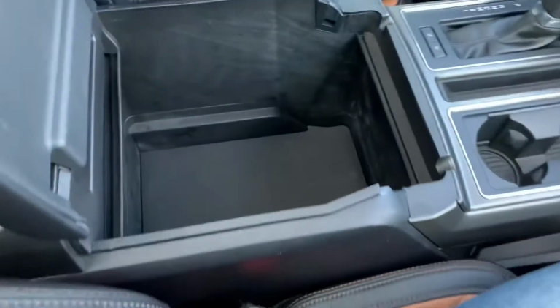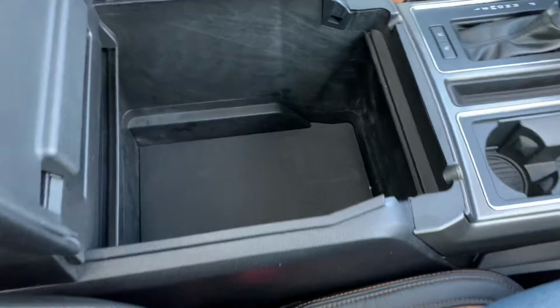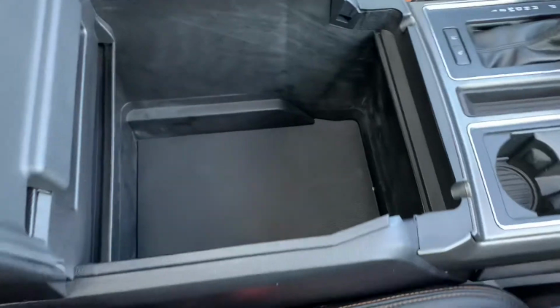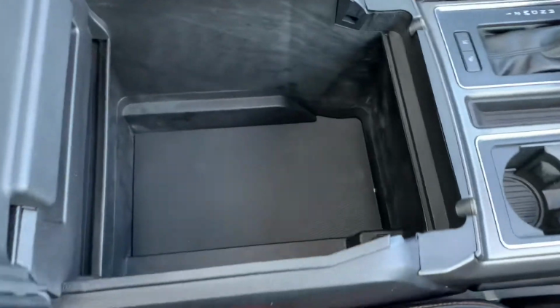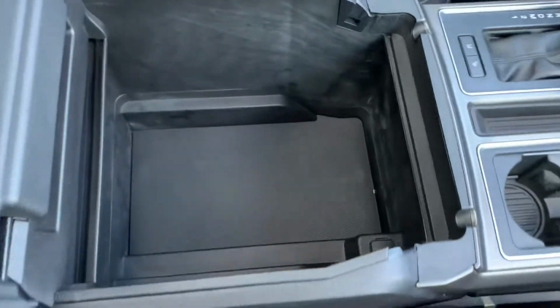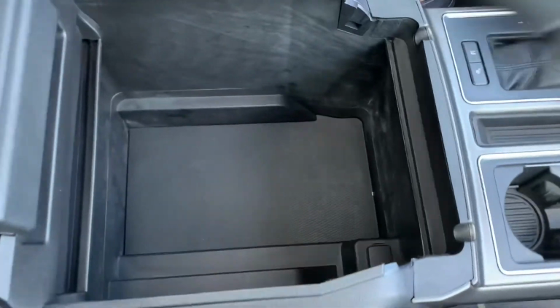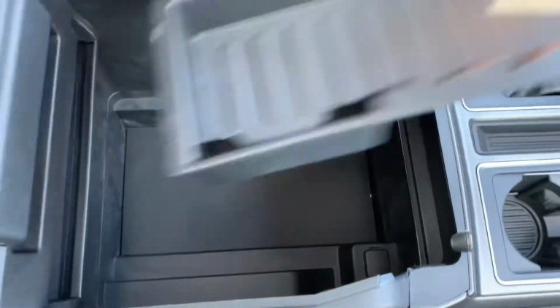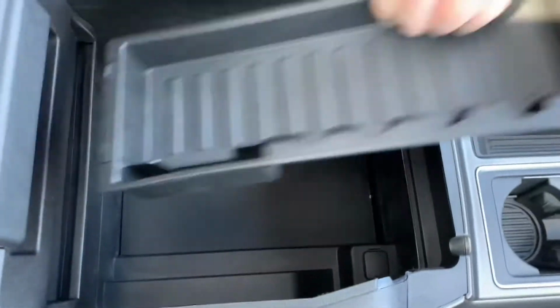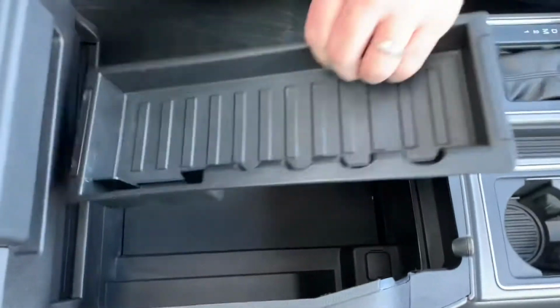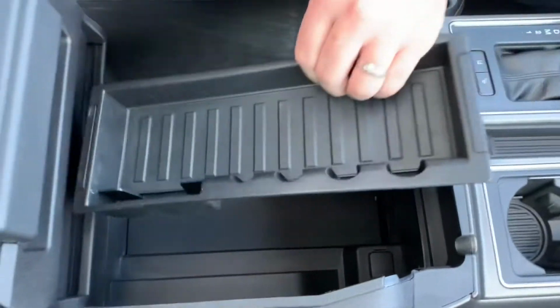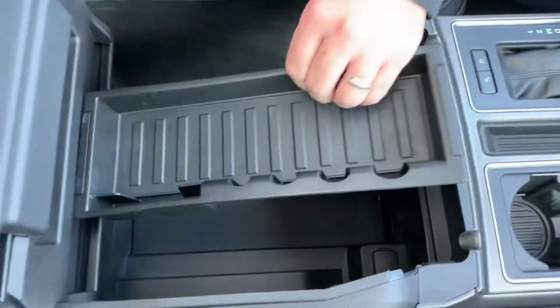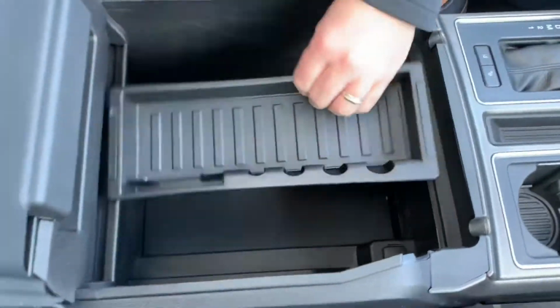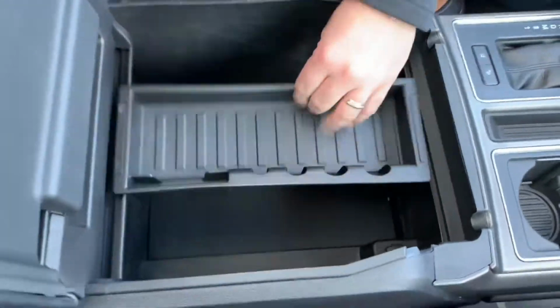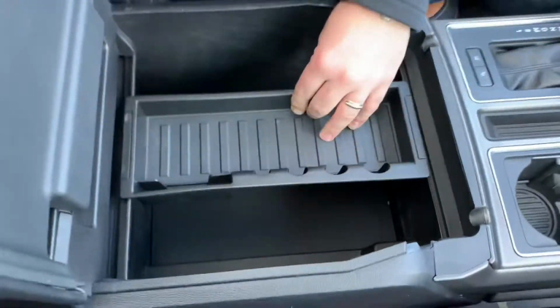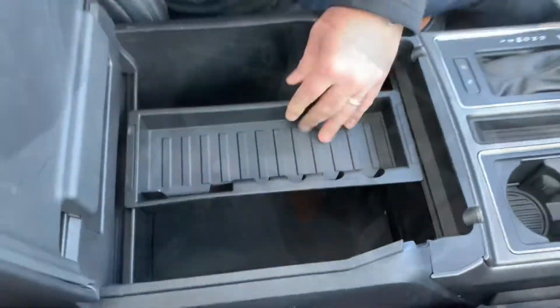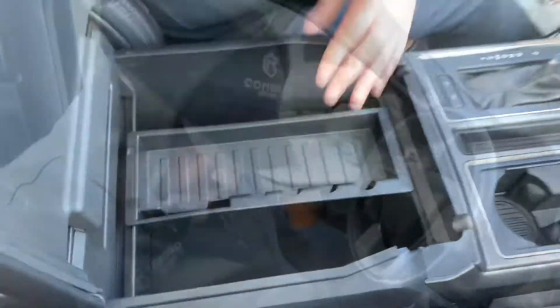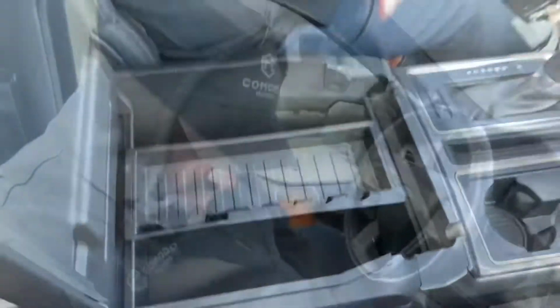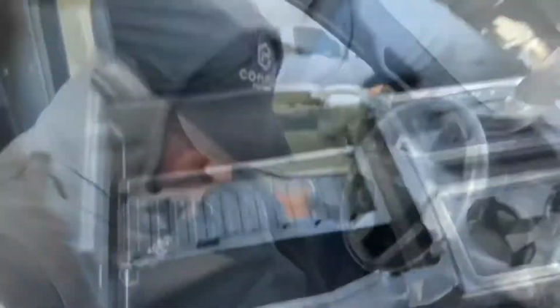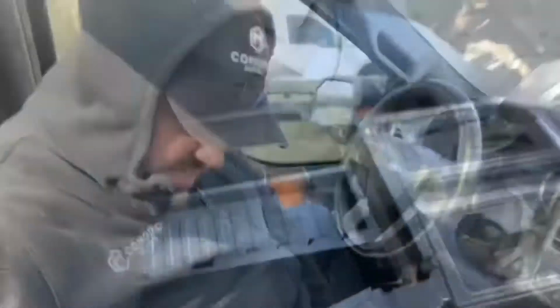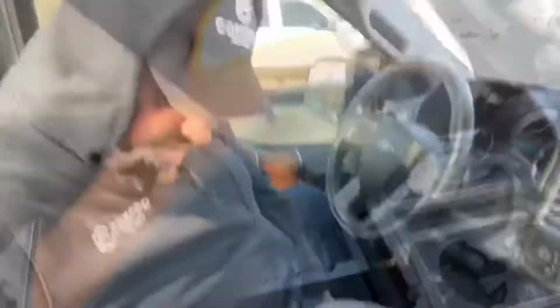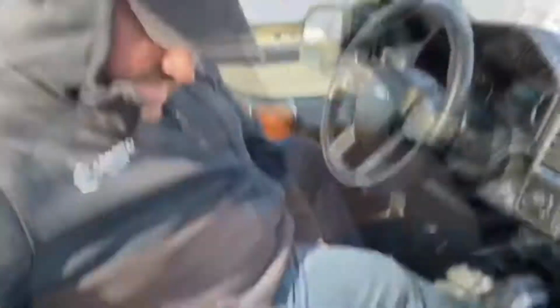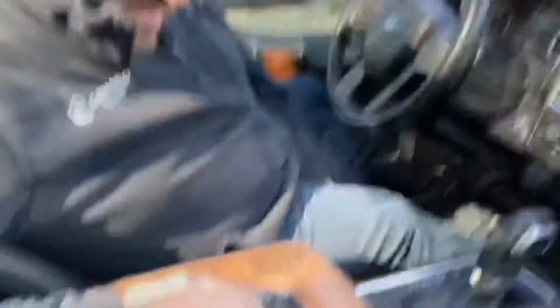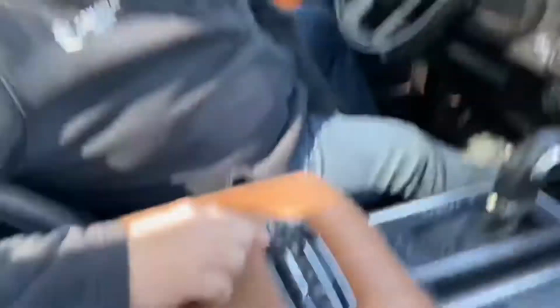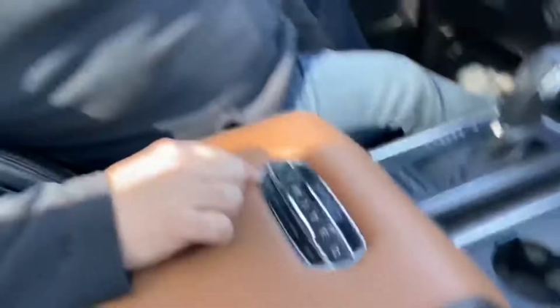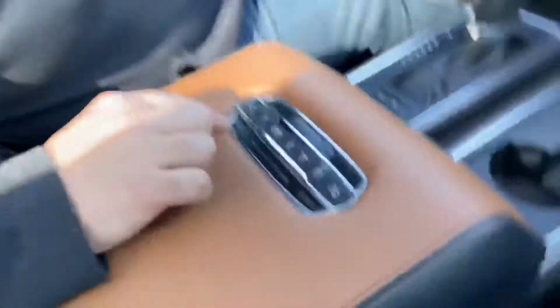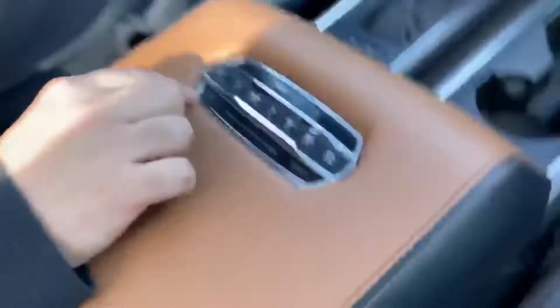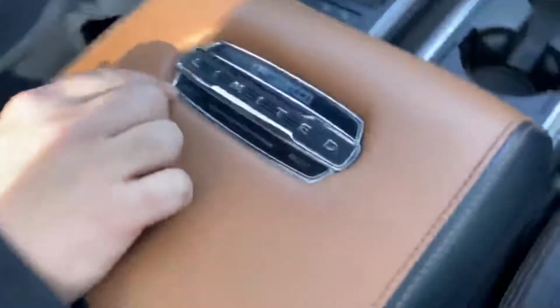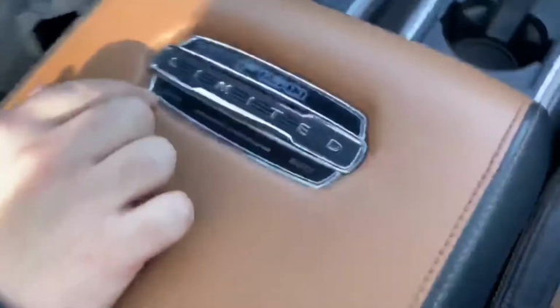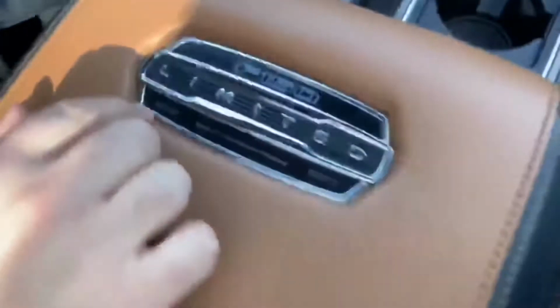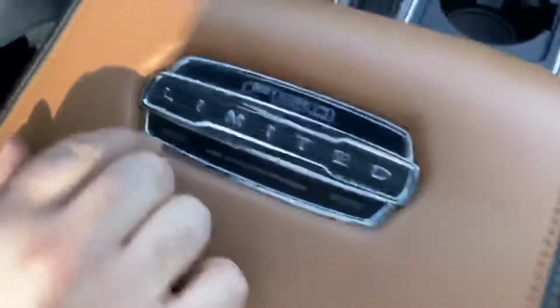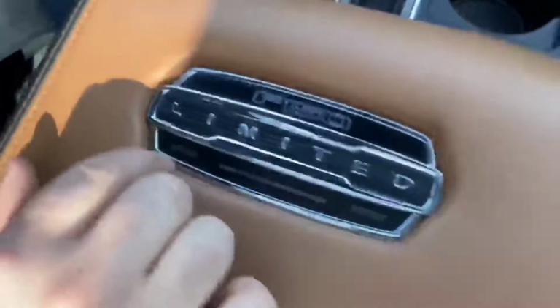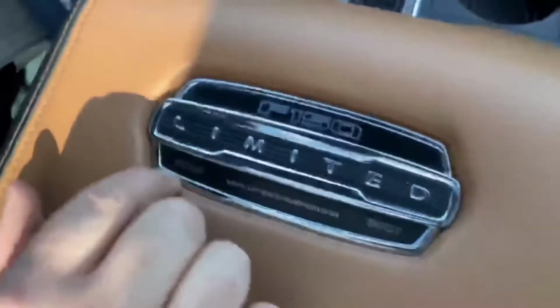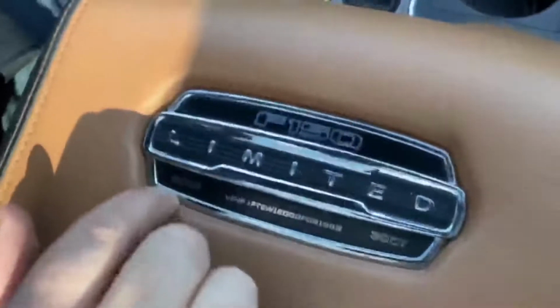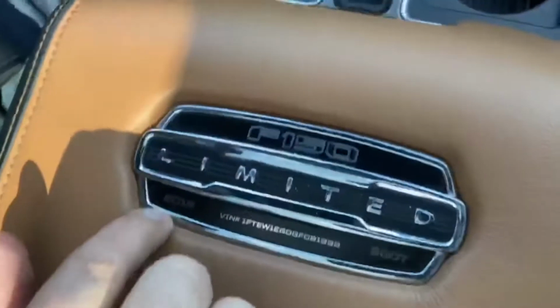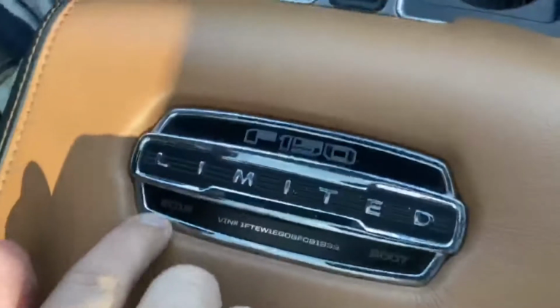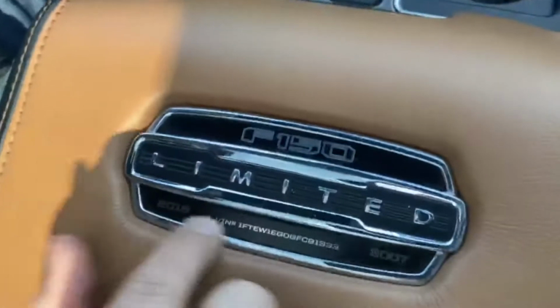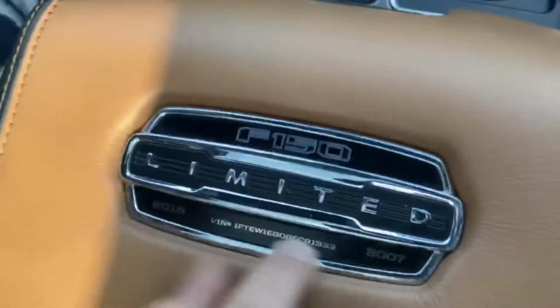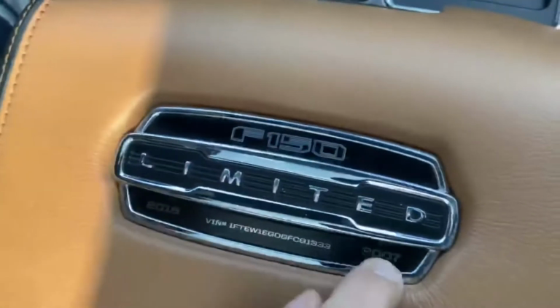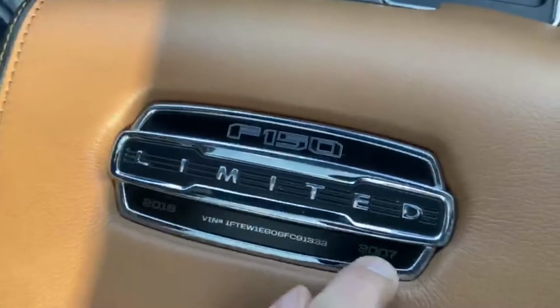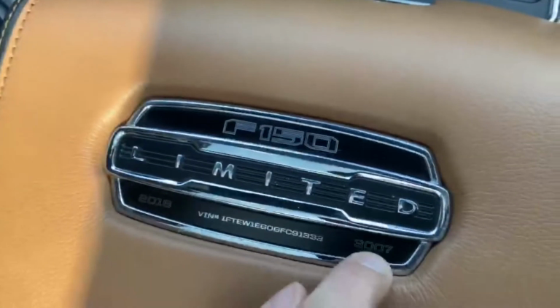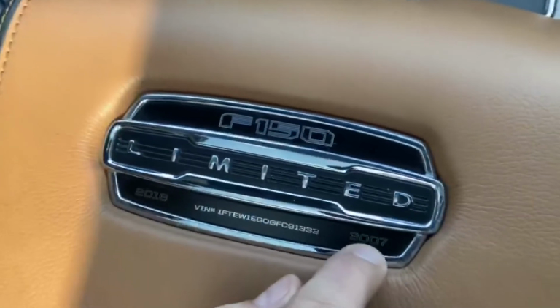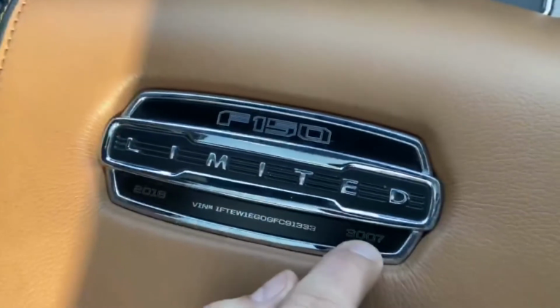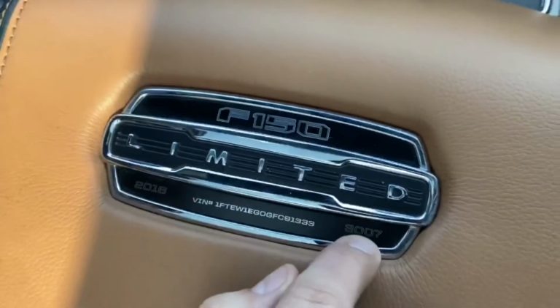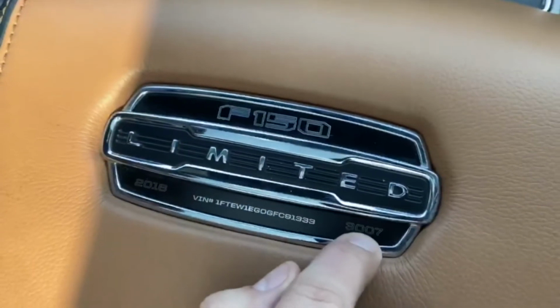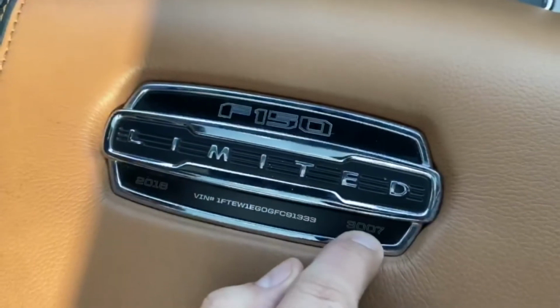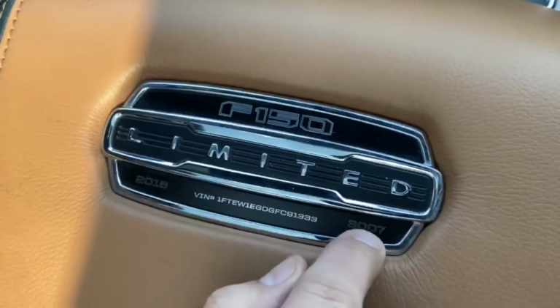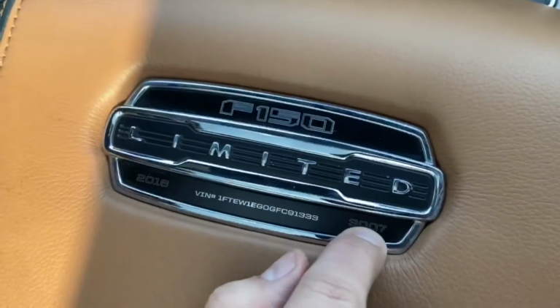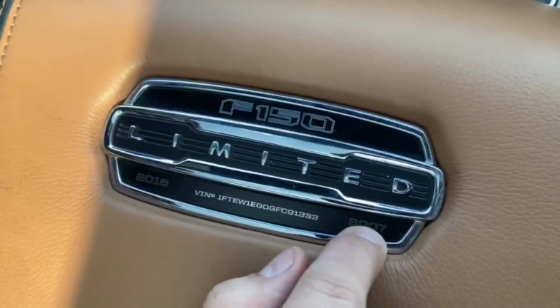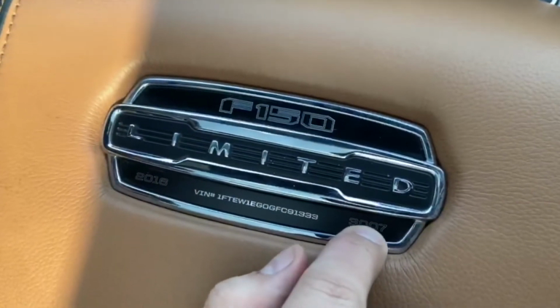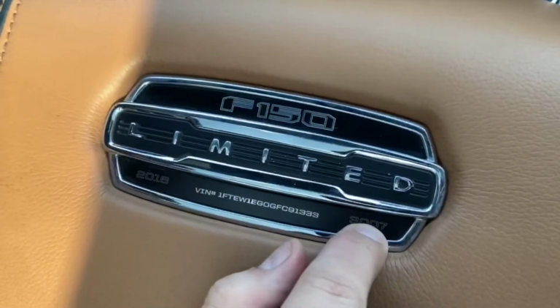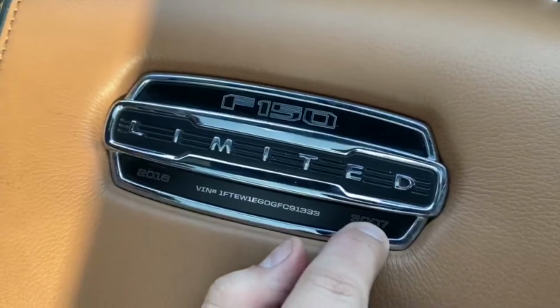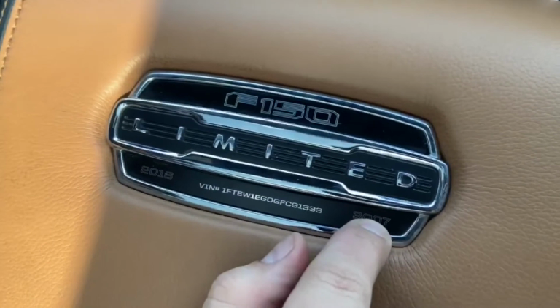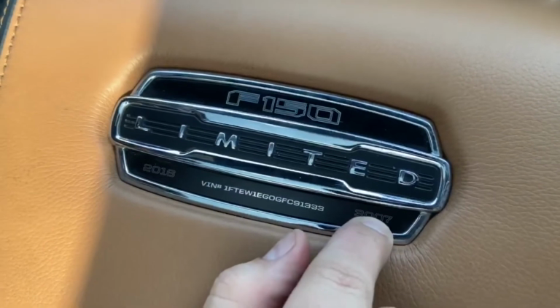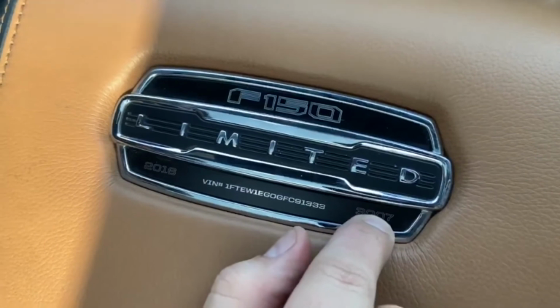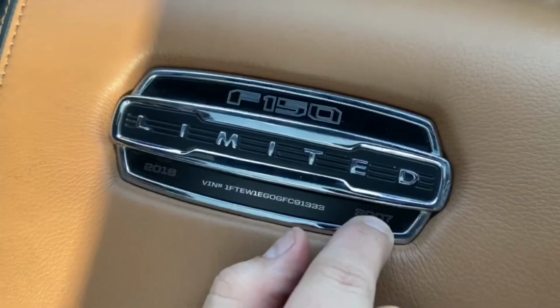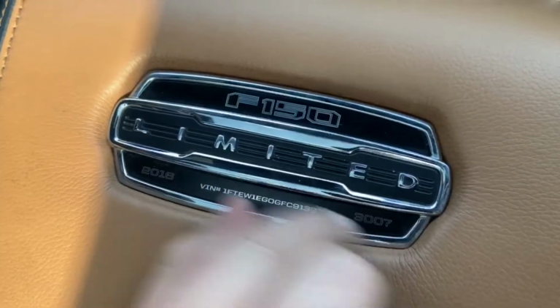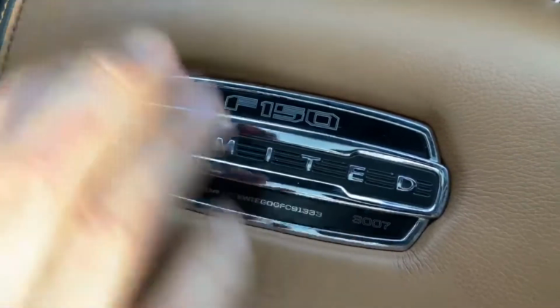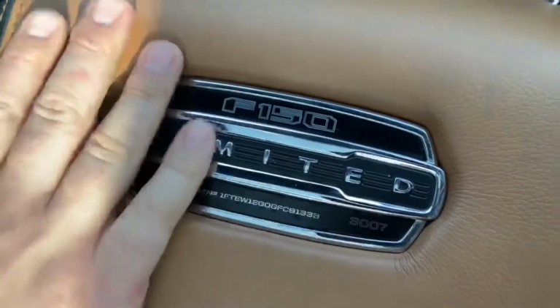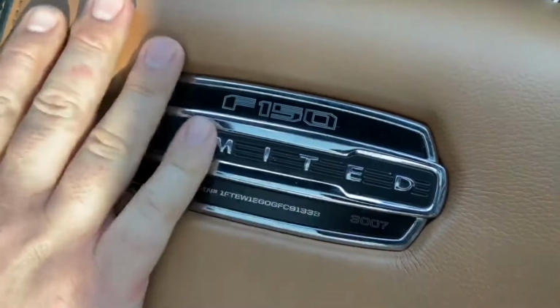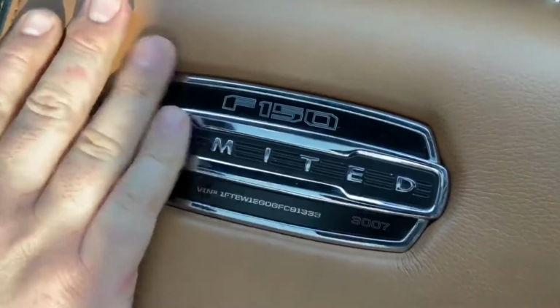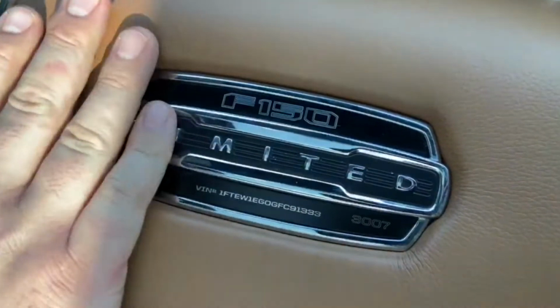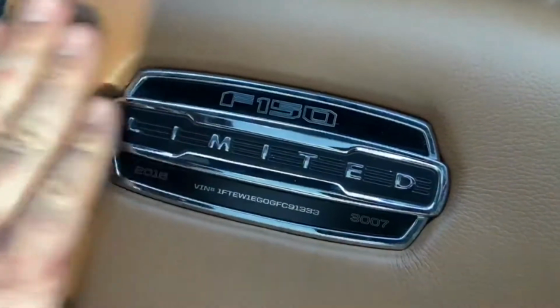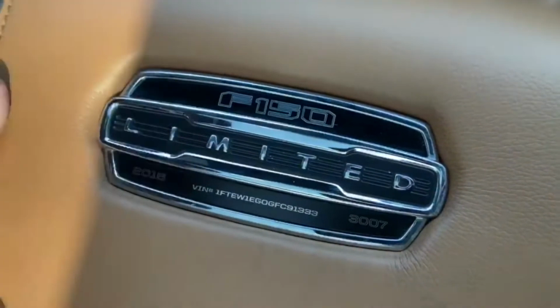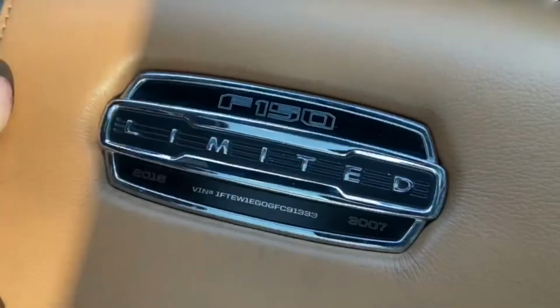Look at the size of the center console — full, huge, with a removable tray. Limited. Numbered — number 3007. 2016.